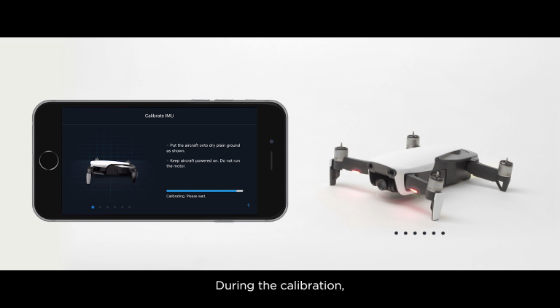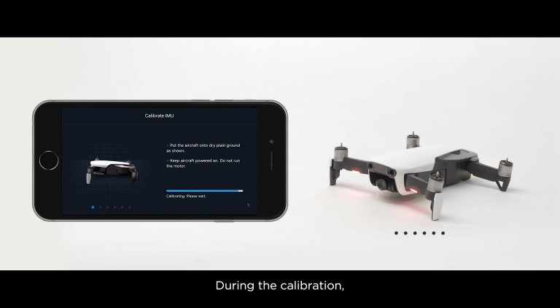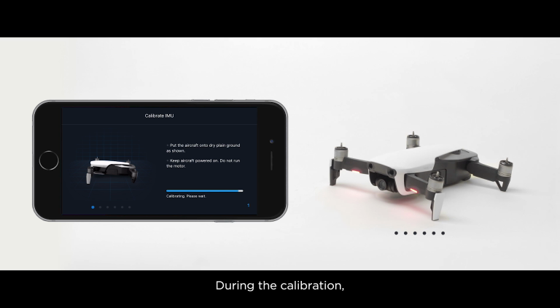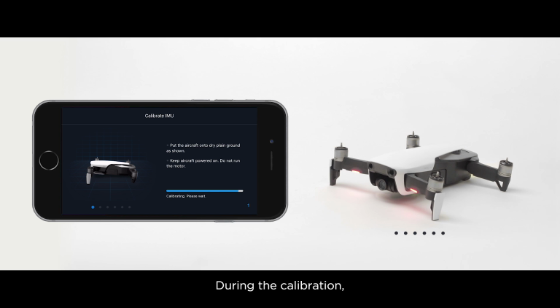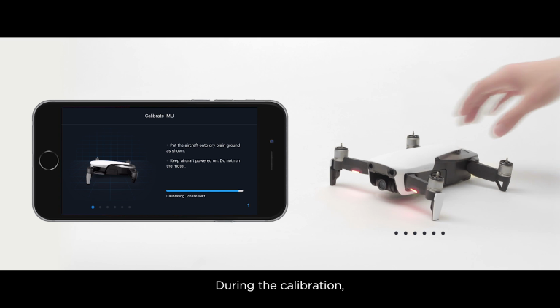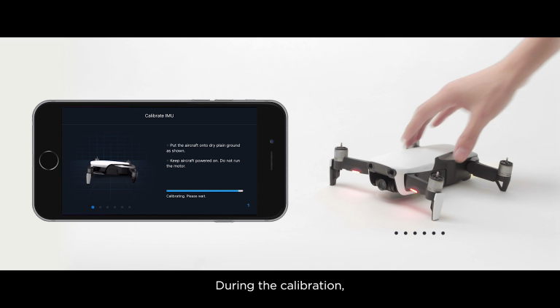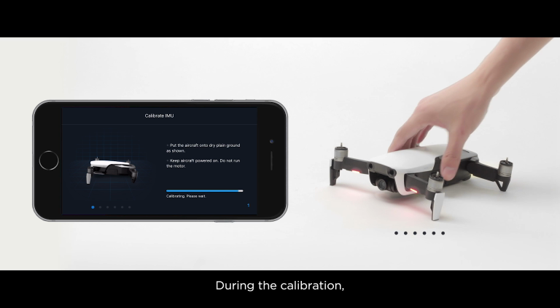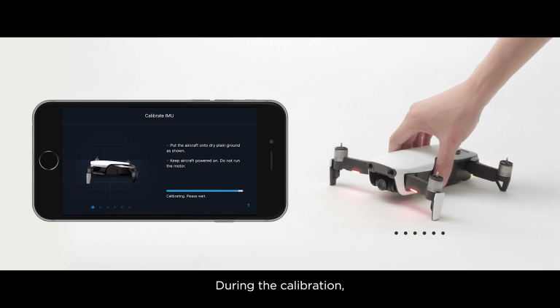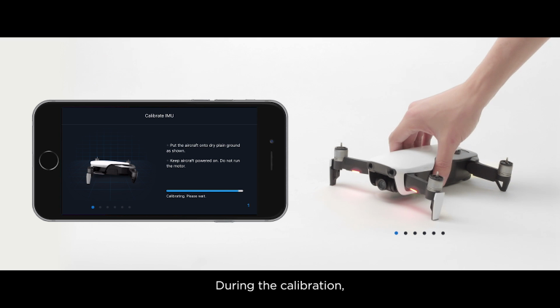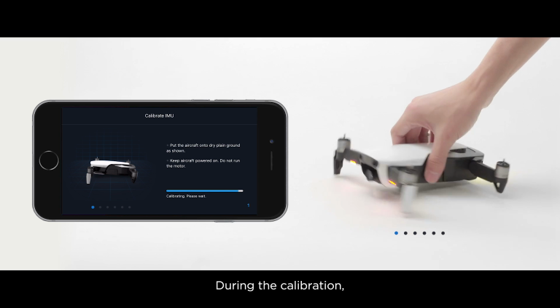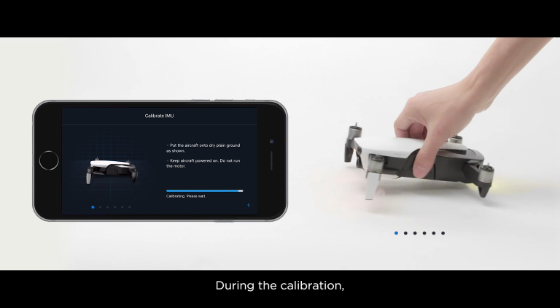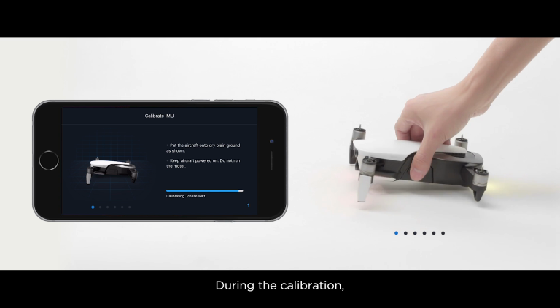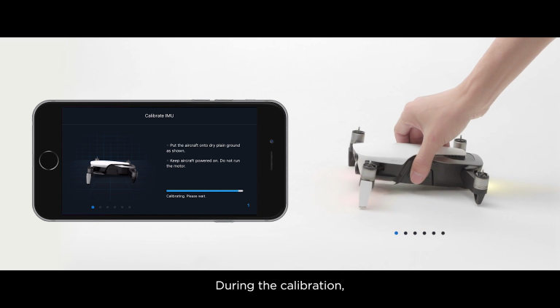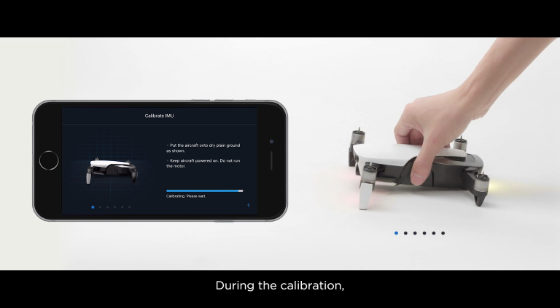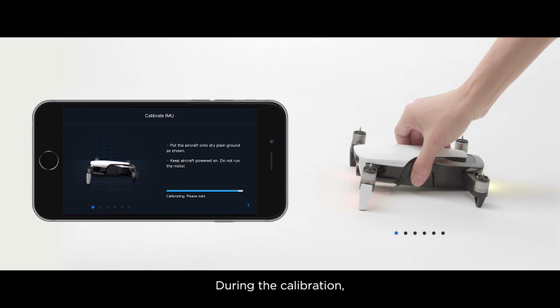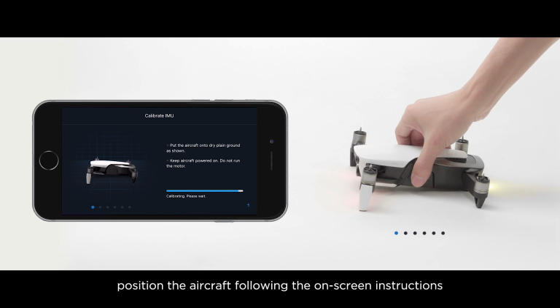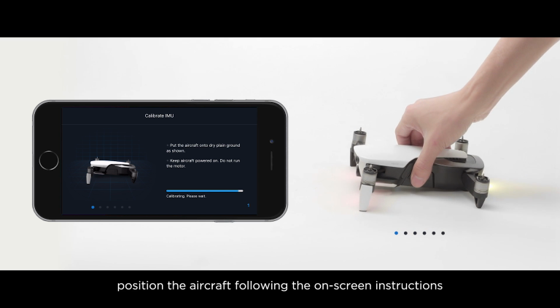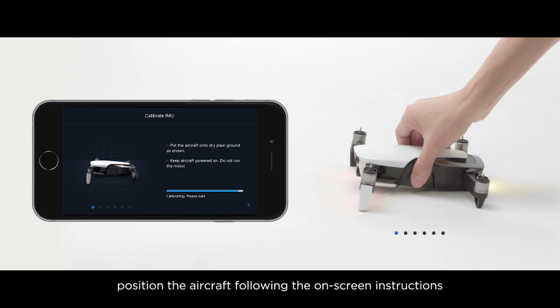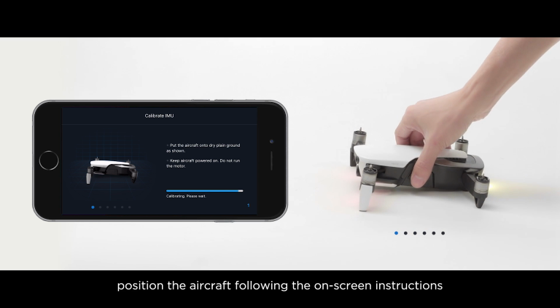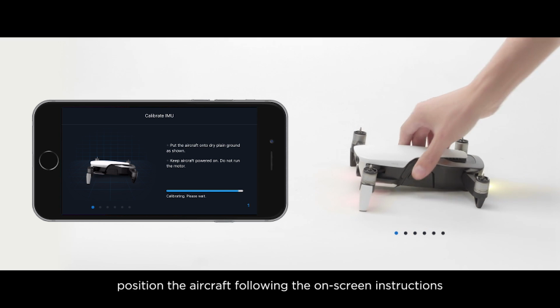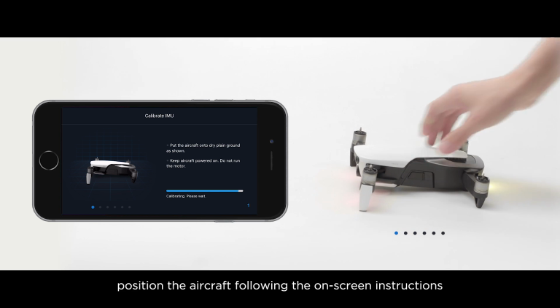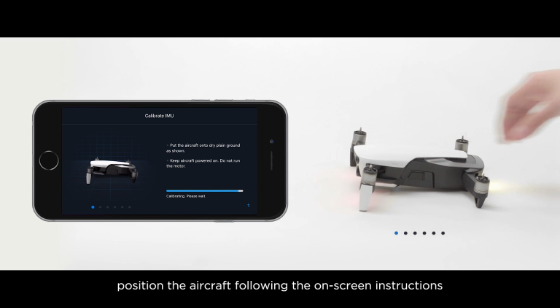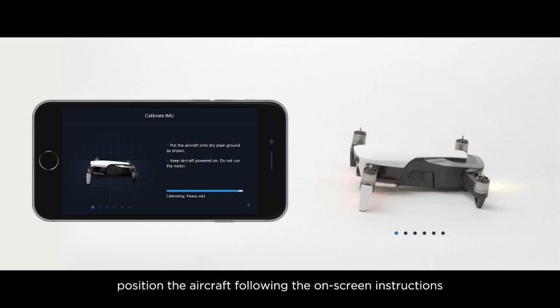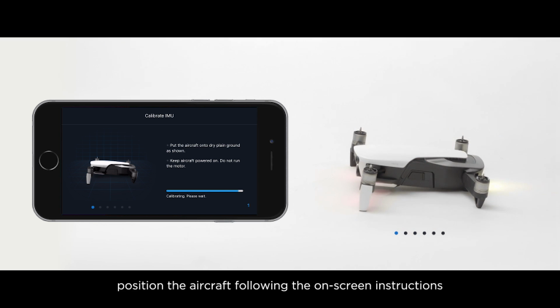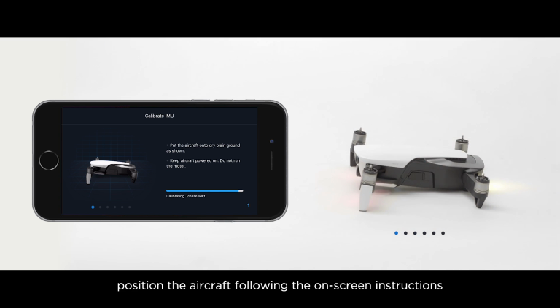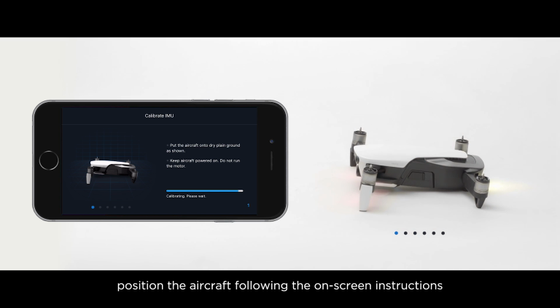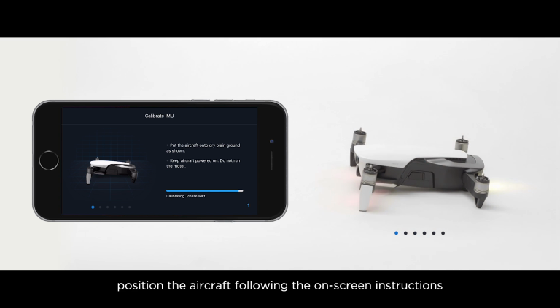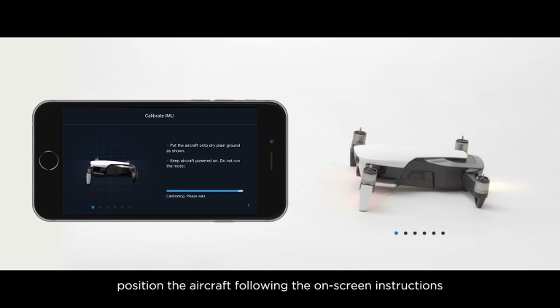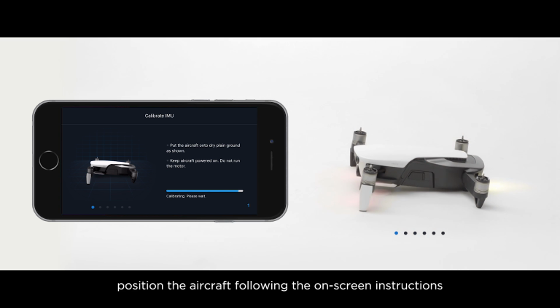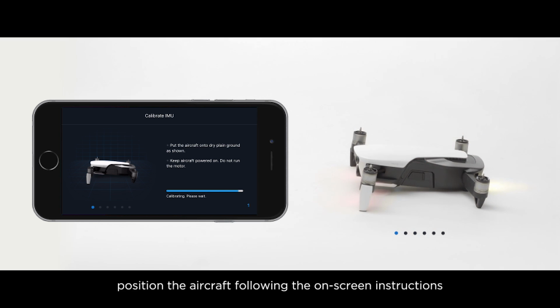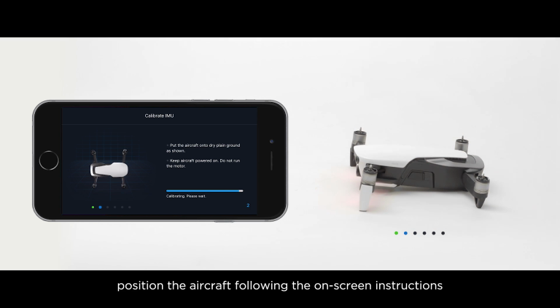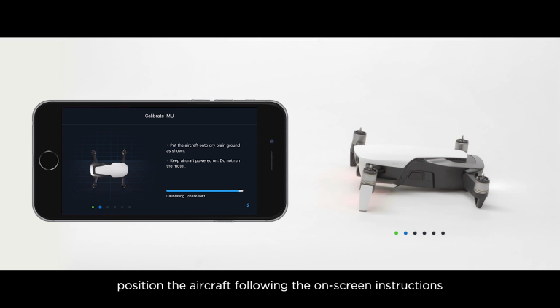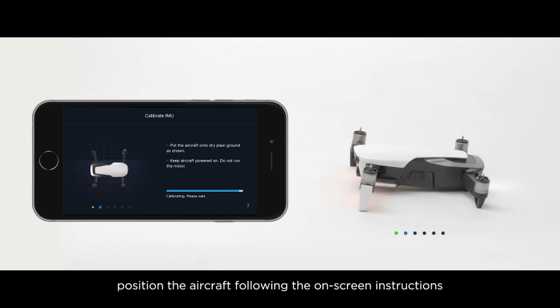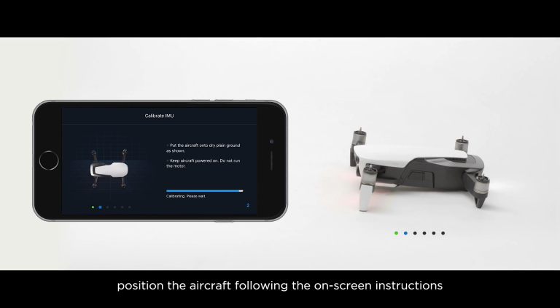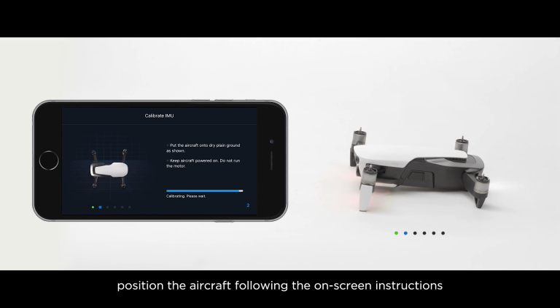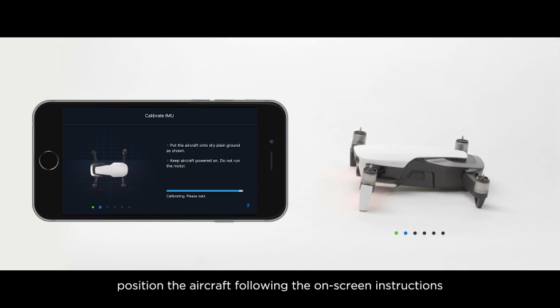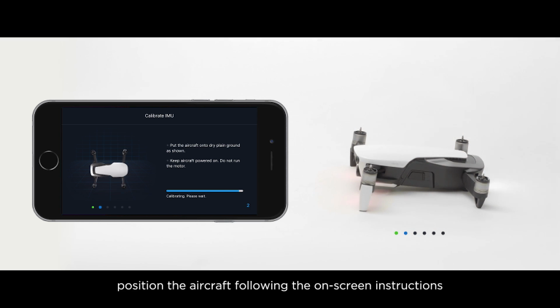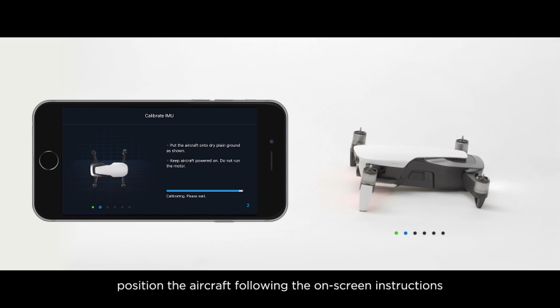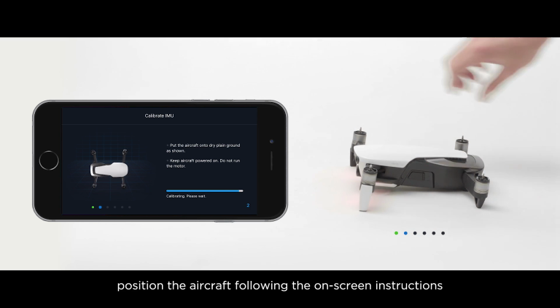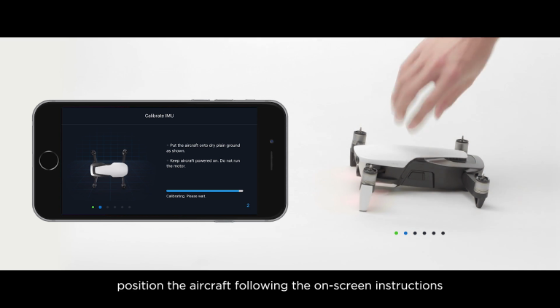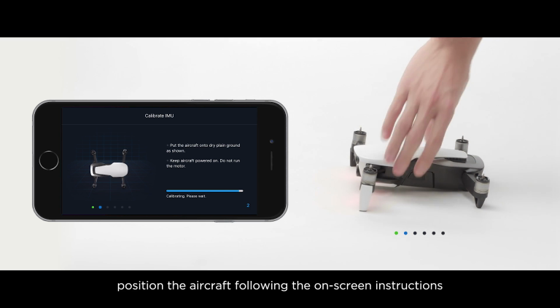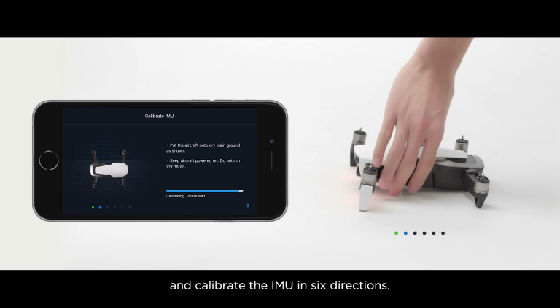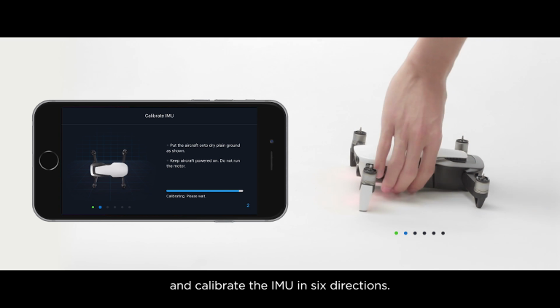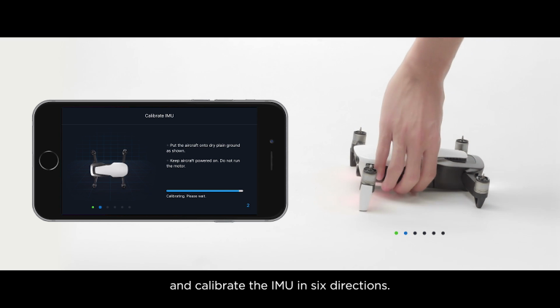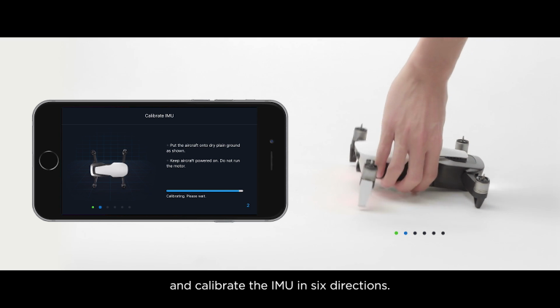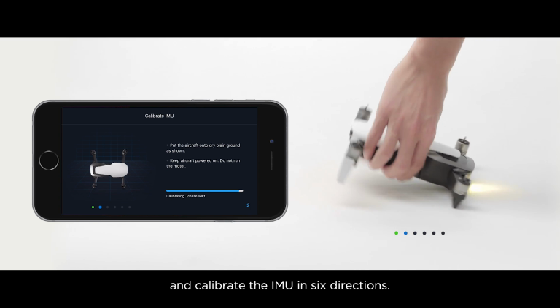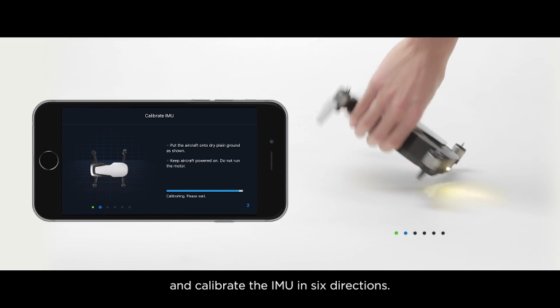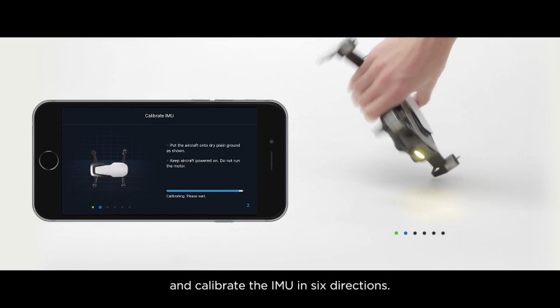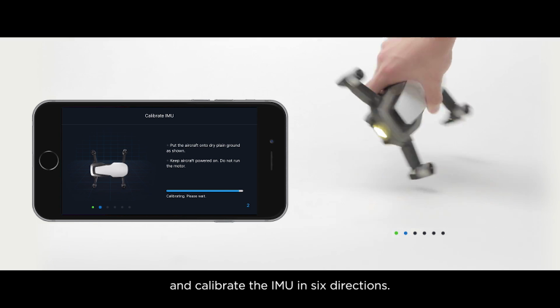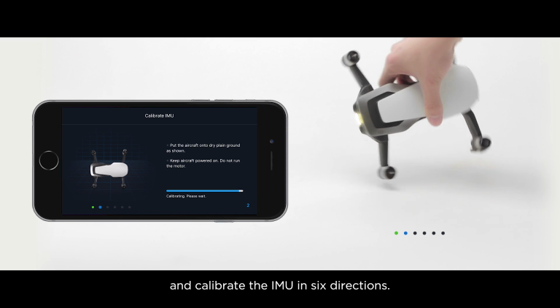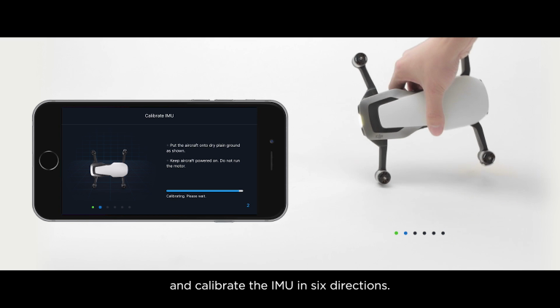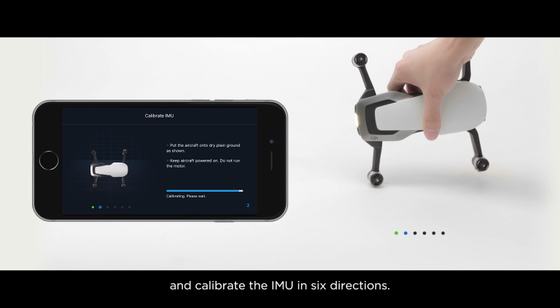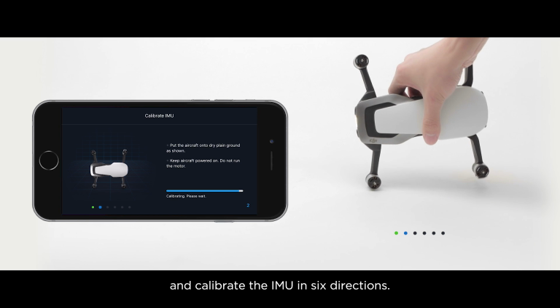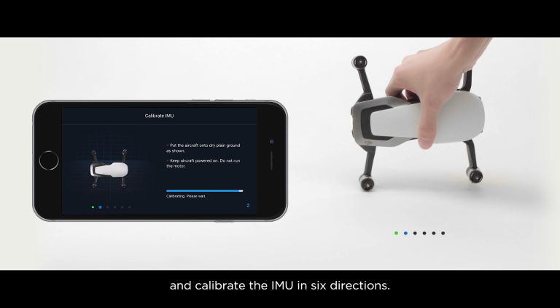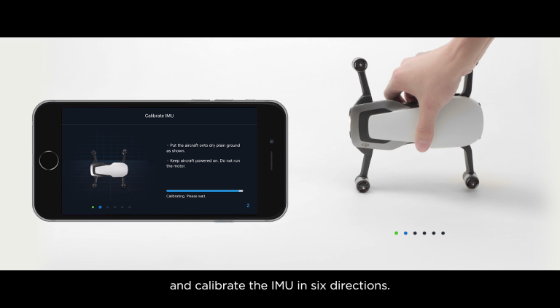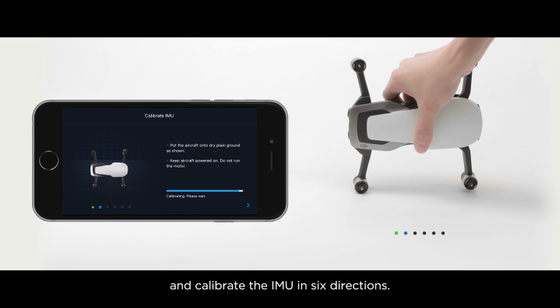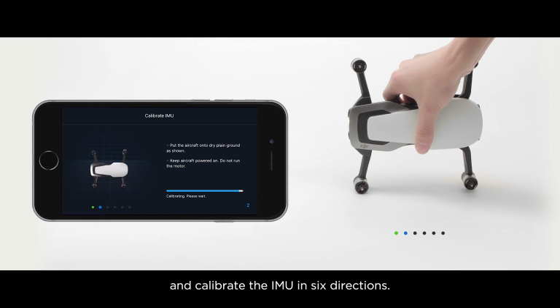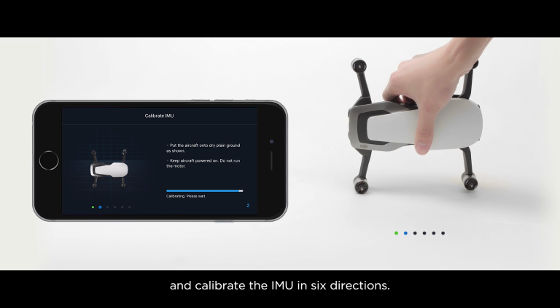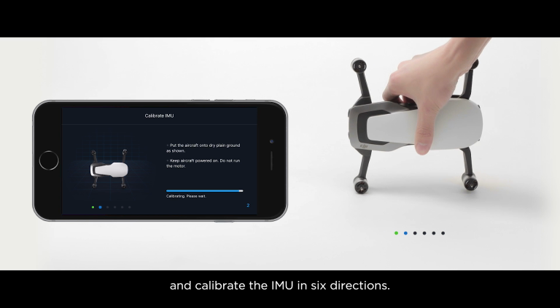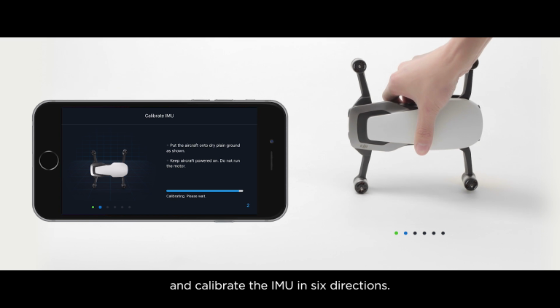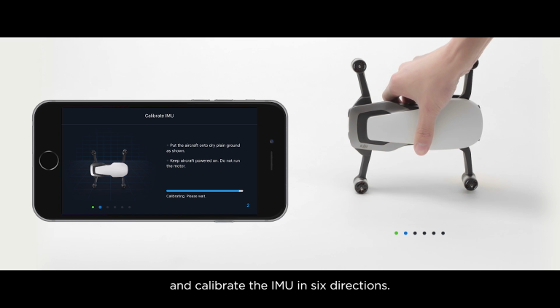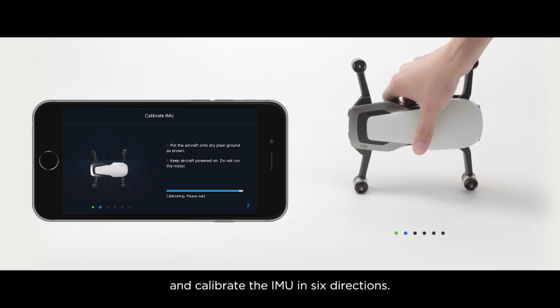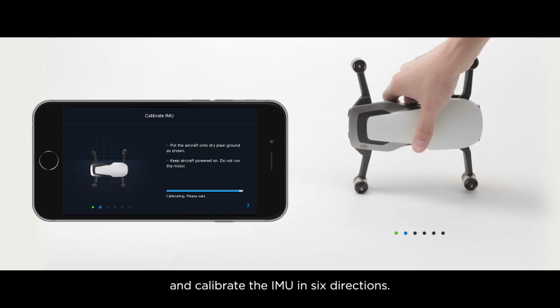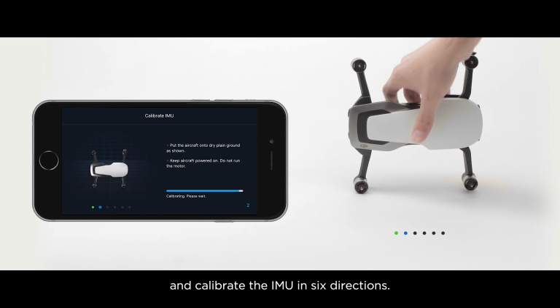During the calibration, position the aircraft following the on-screen instructions and calibrate the IMU in six directions.